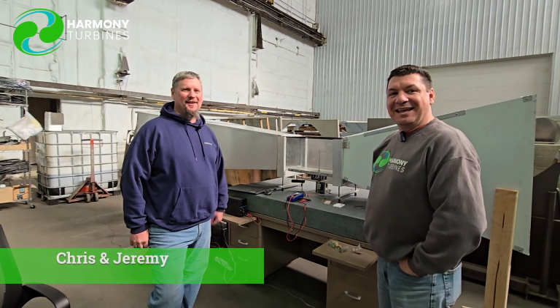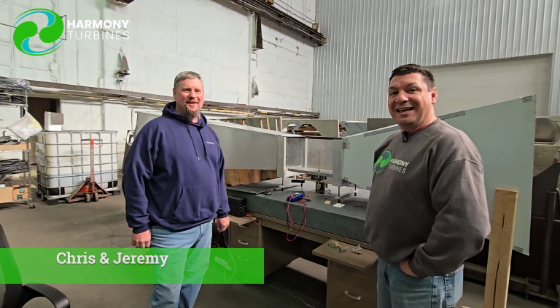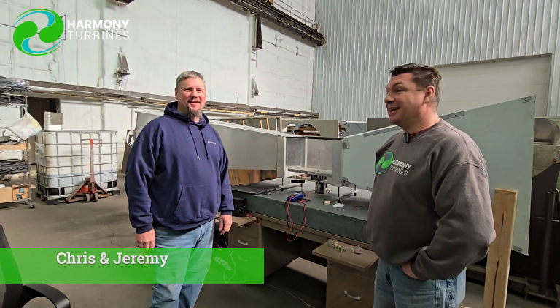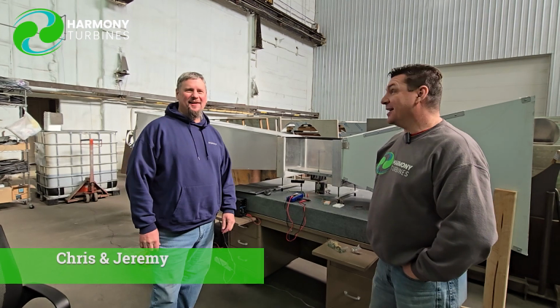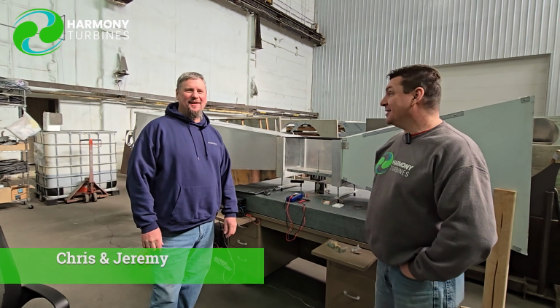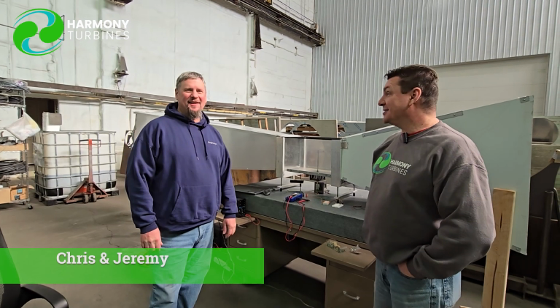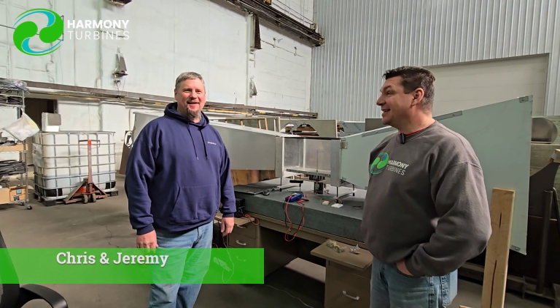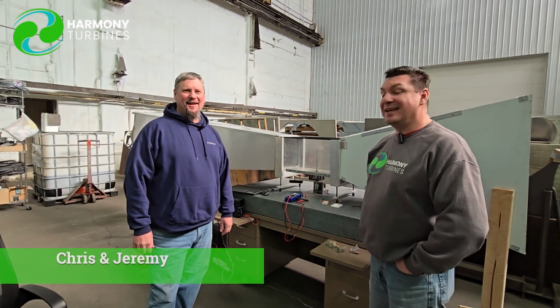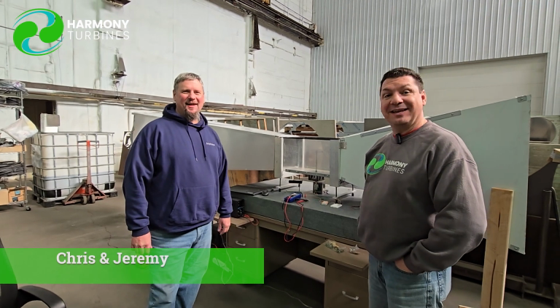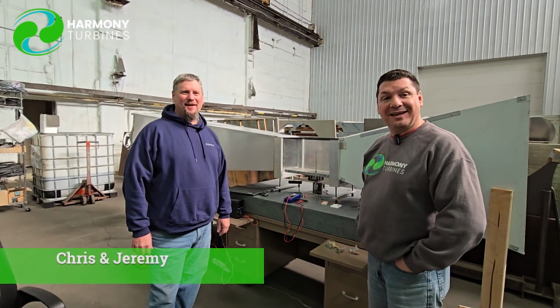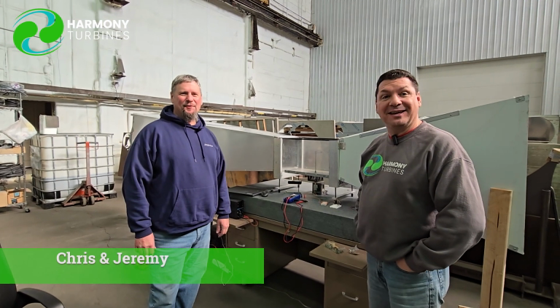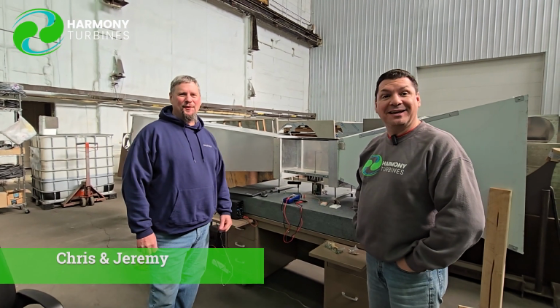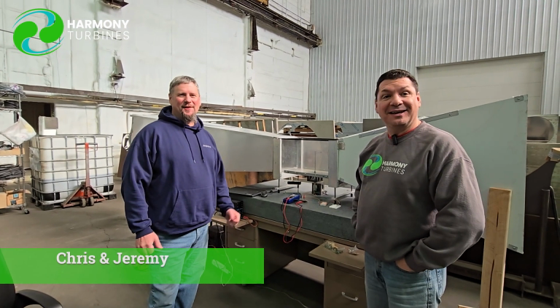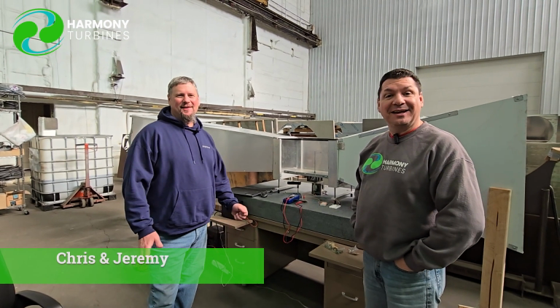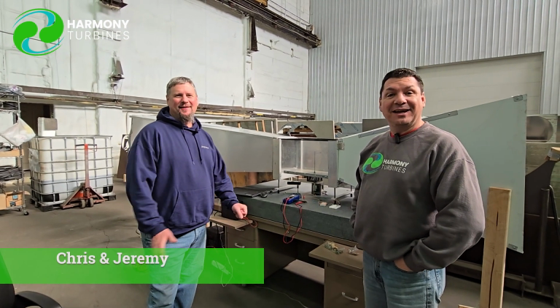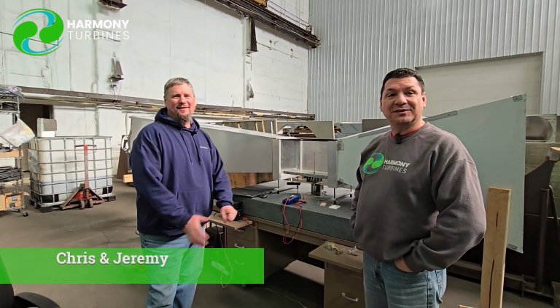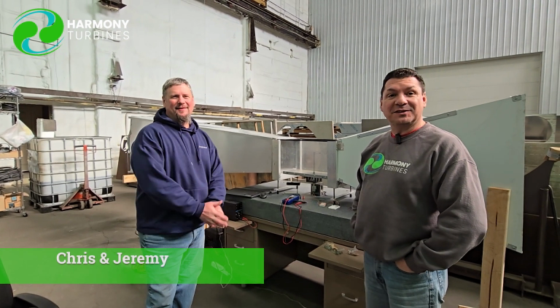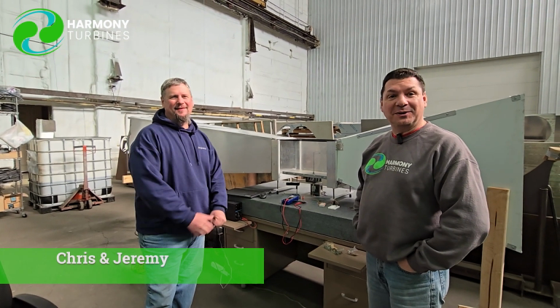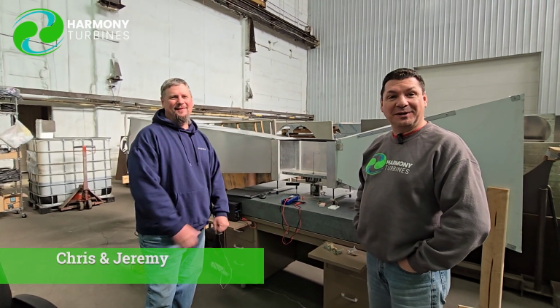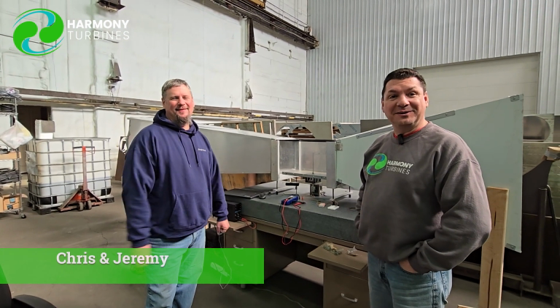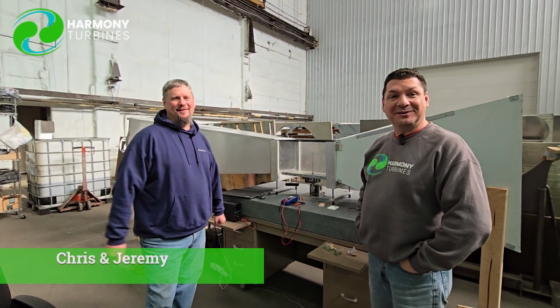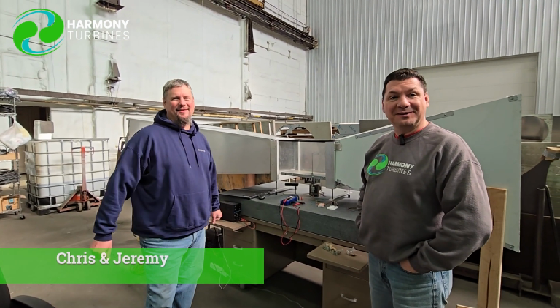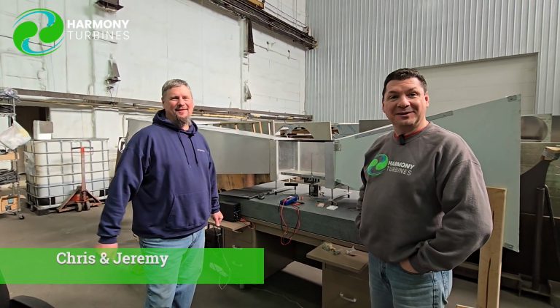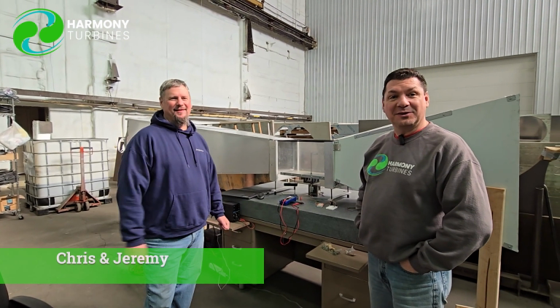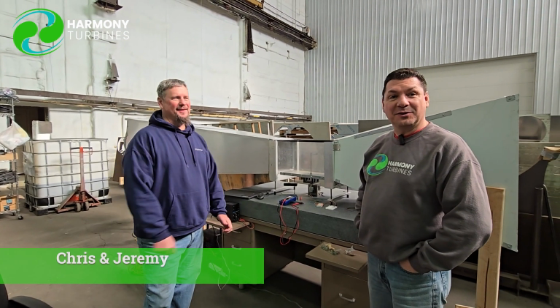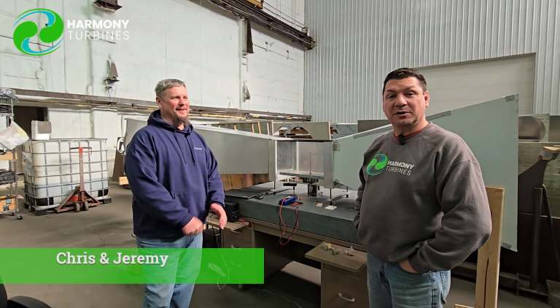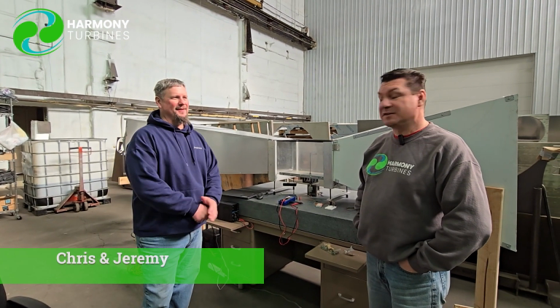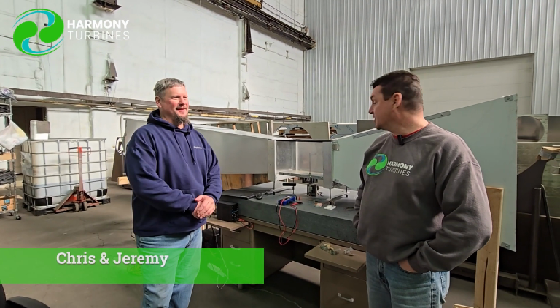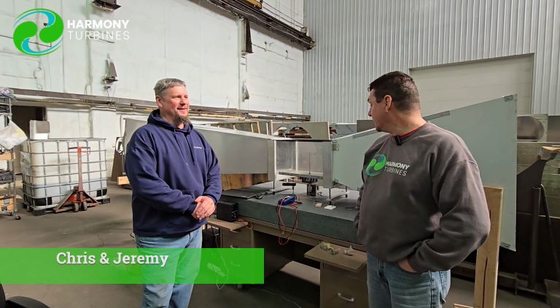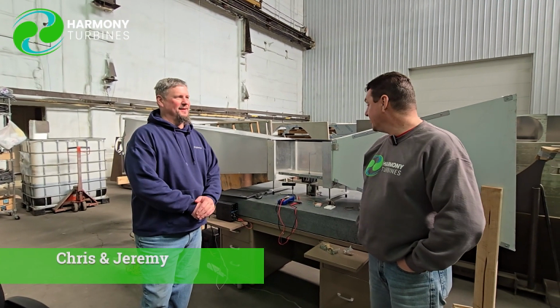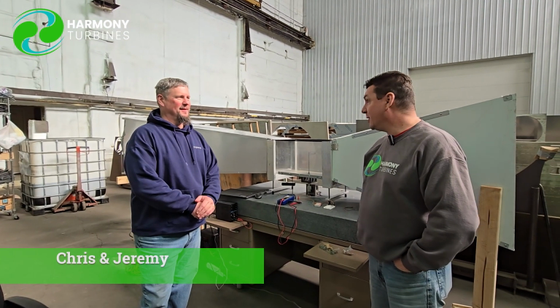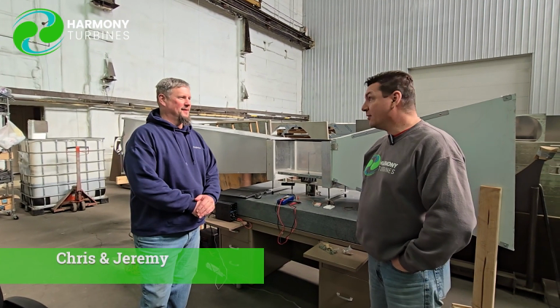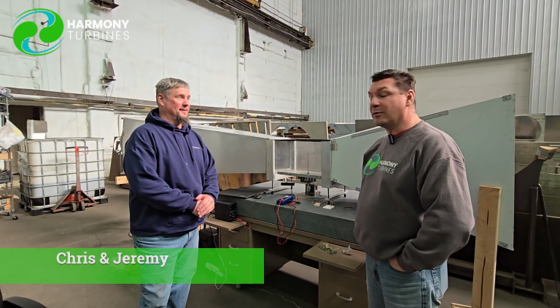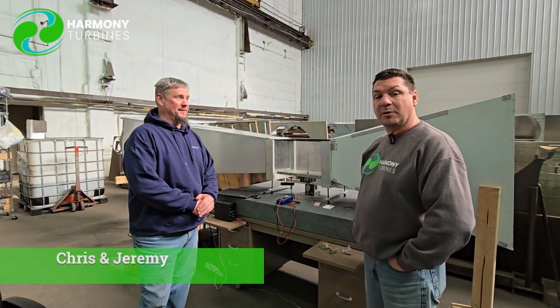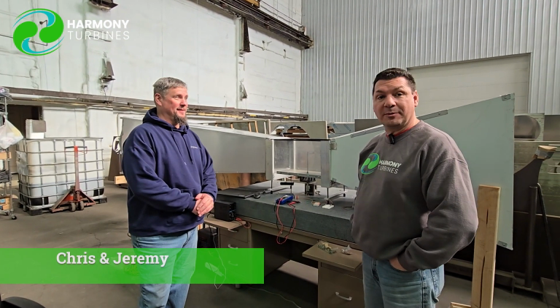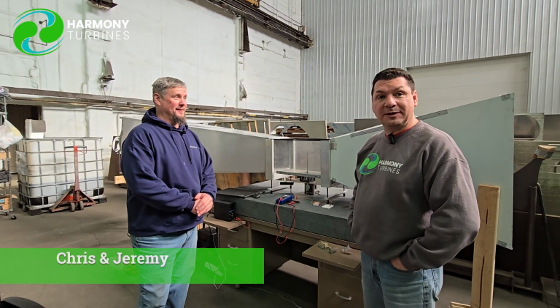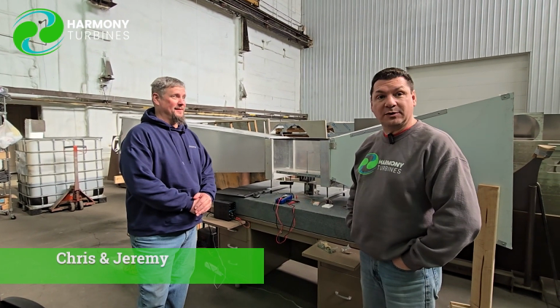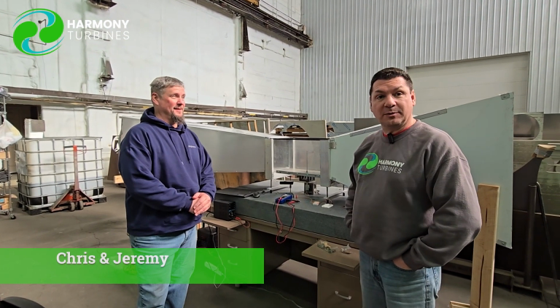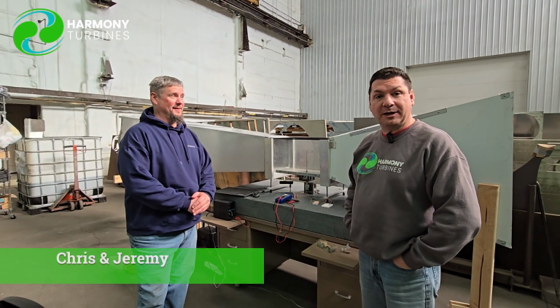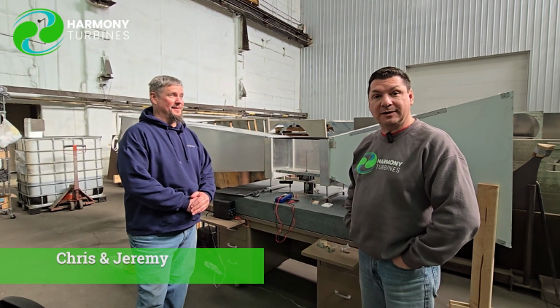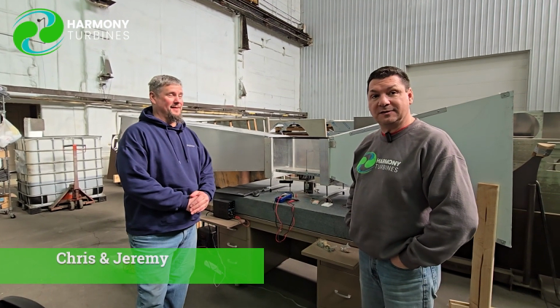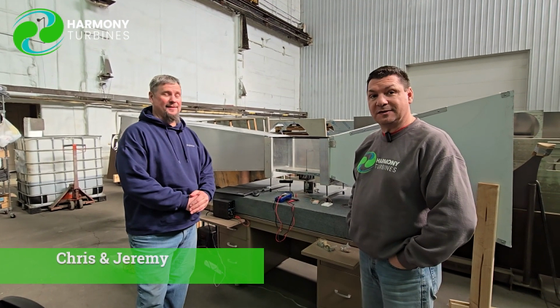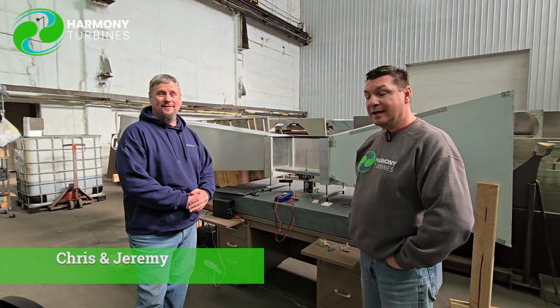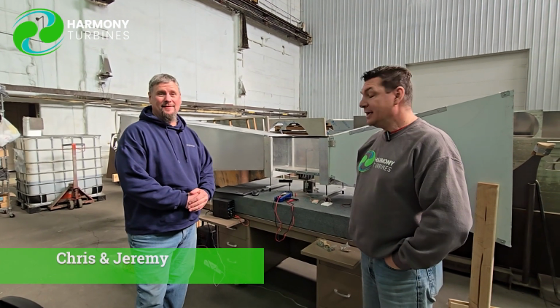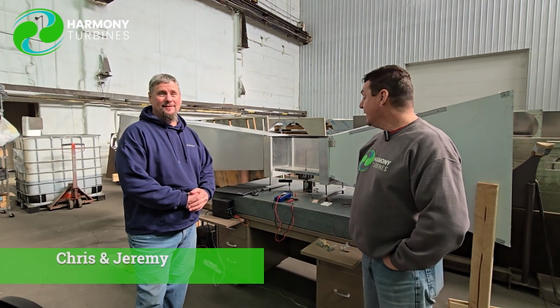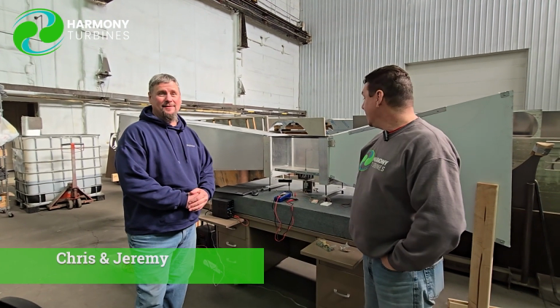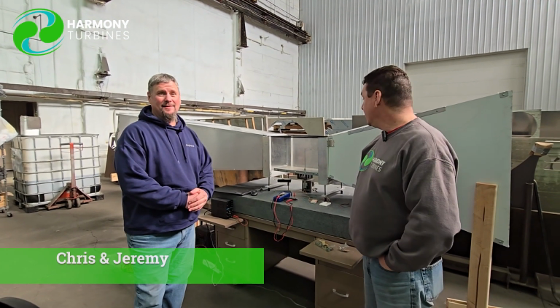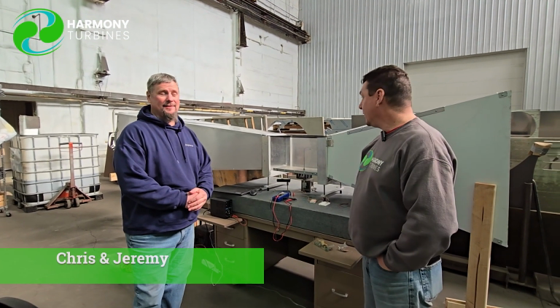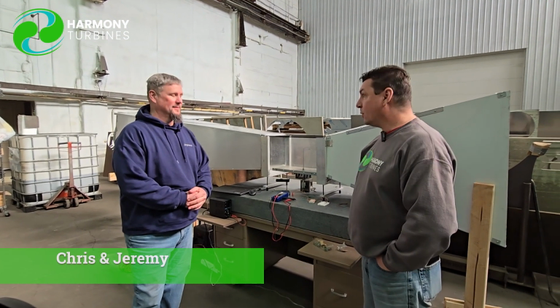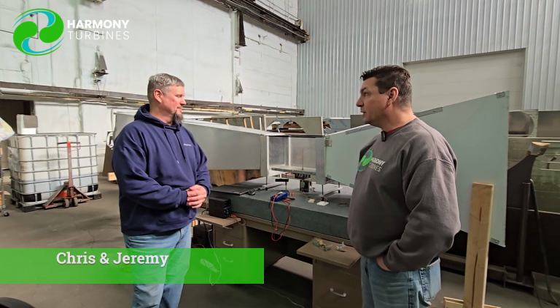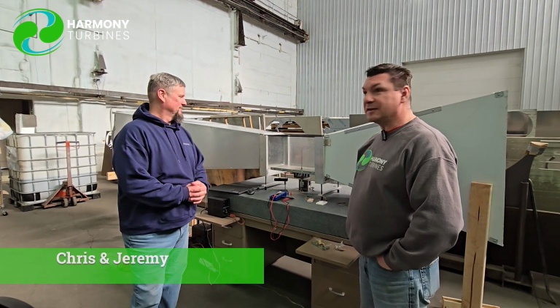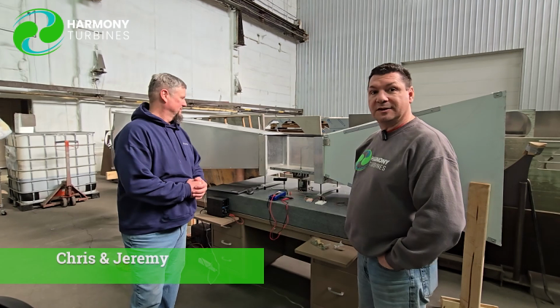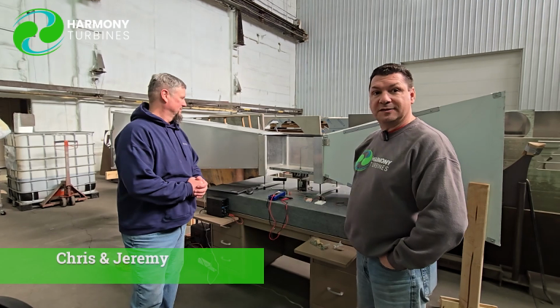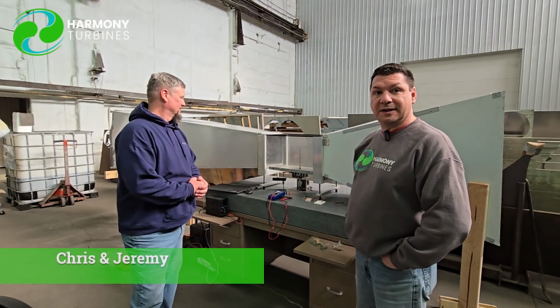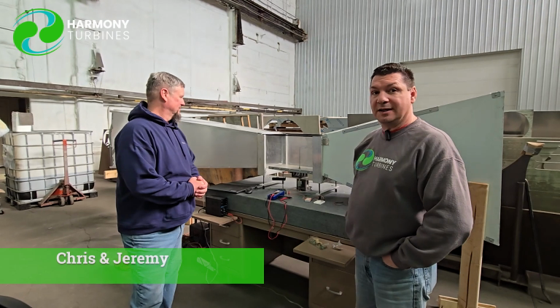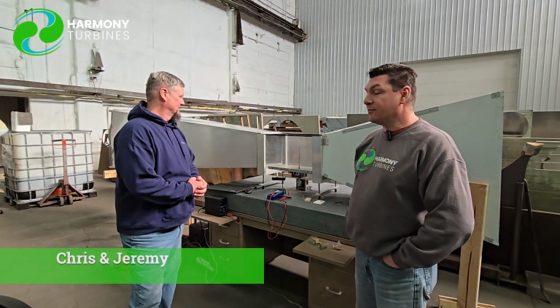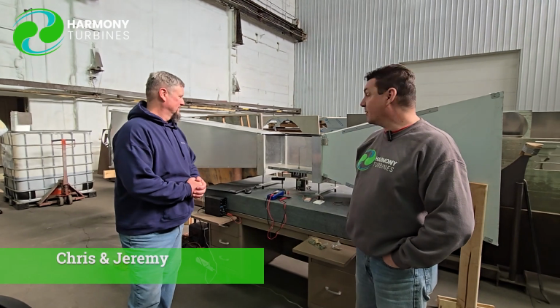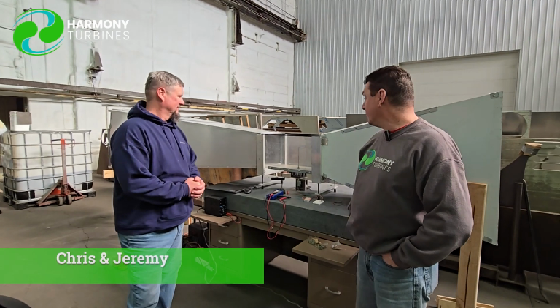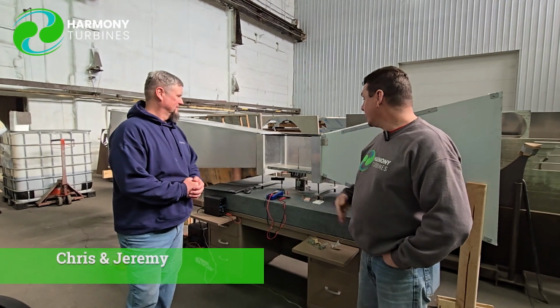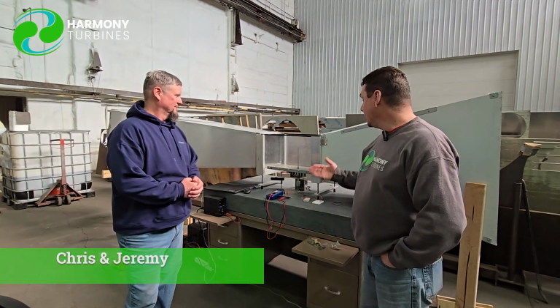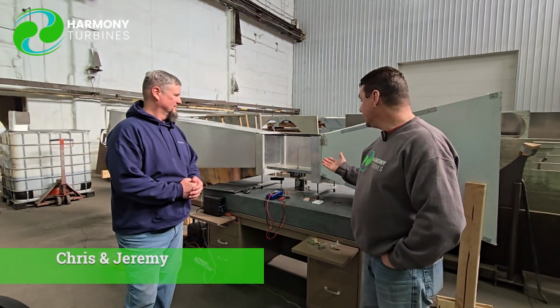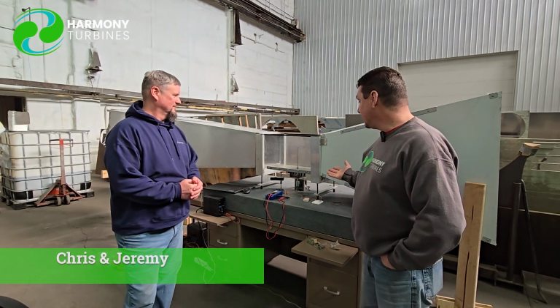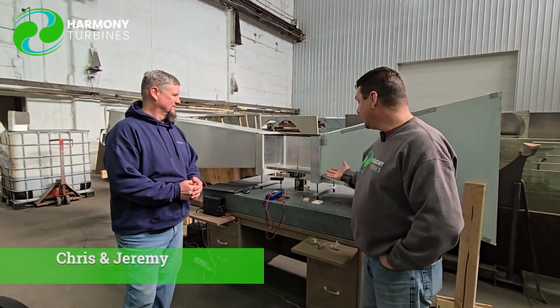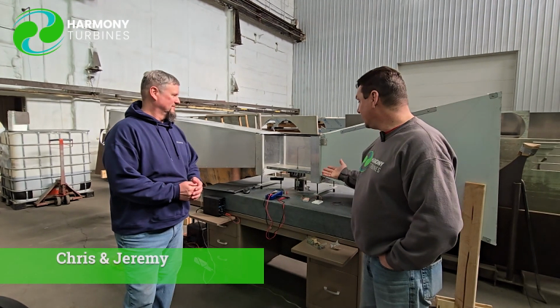Hey guys. Hi everyone. How's it going? Chris and Jeremy here from Harmony Turbines, and we are once again standing in front of our wind tunnel.